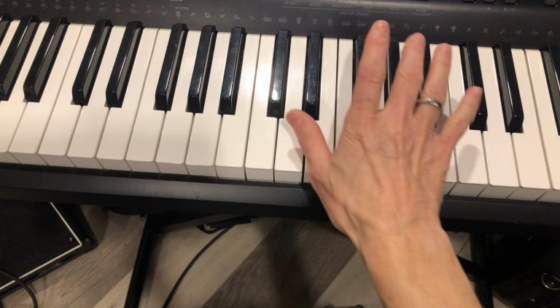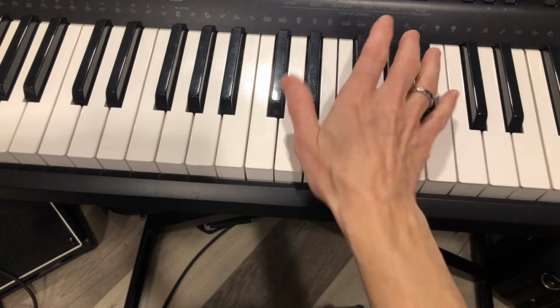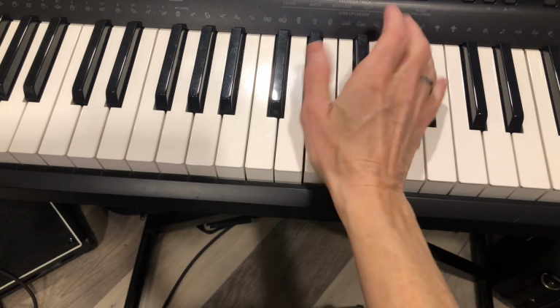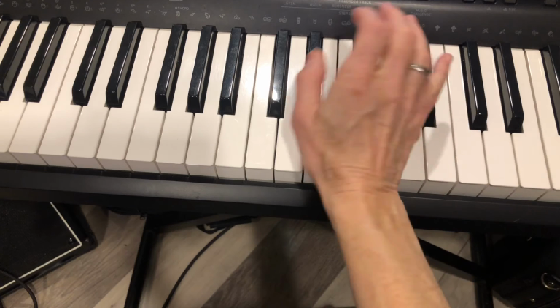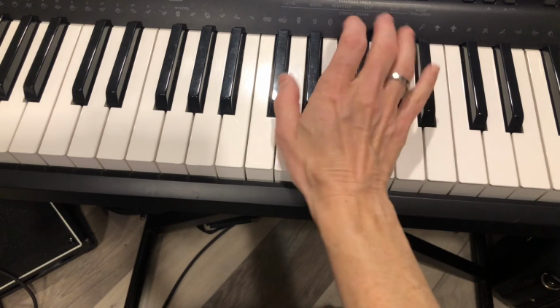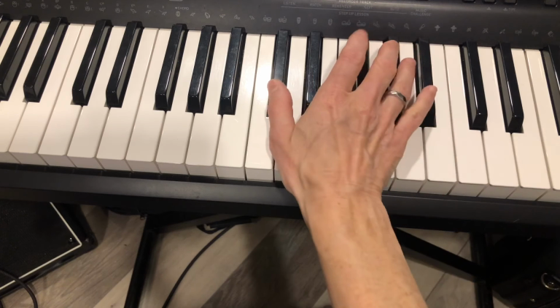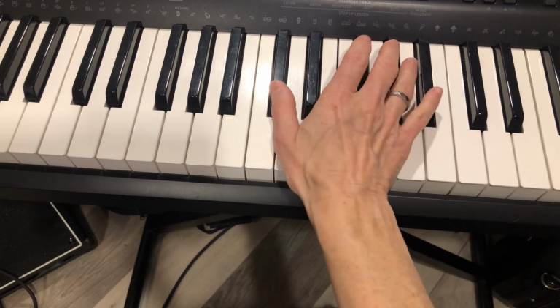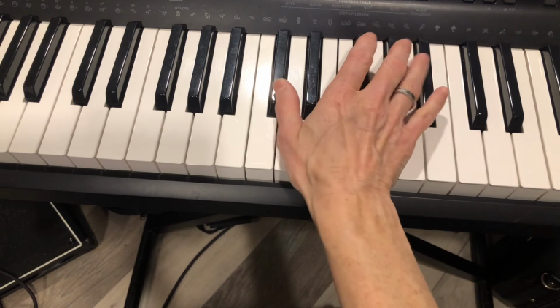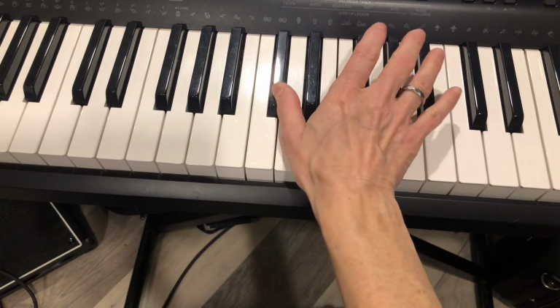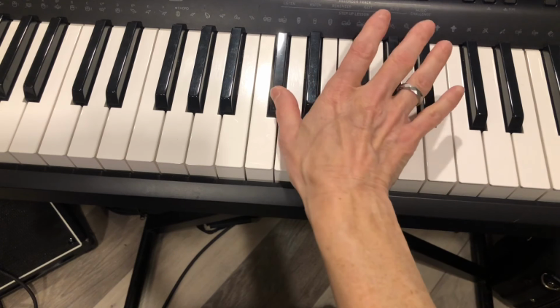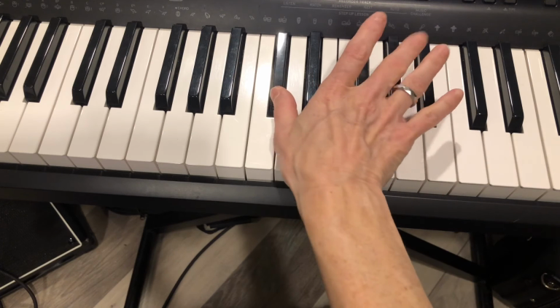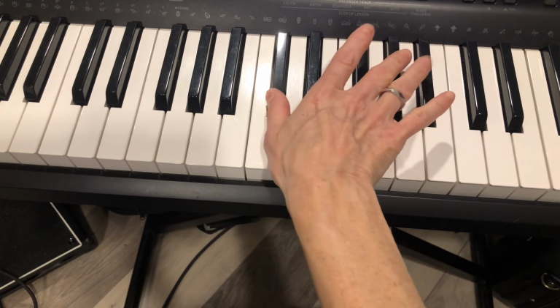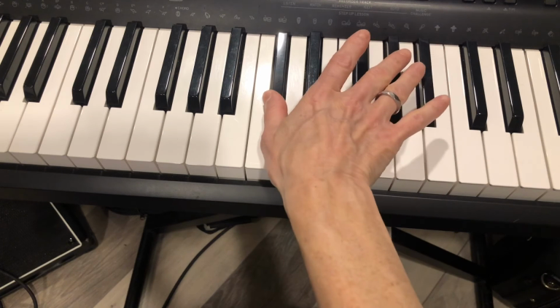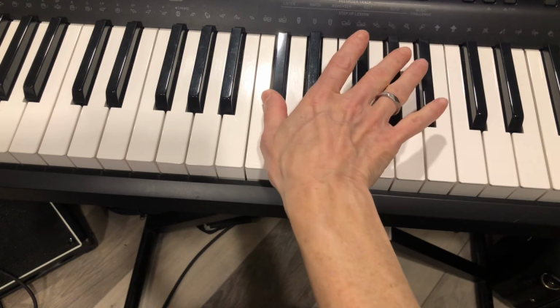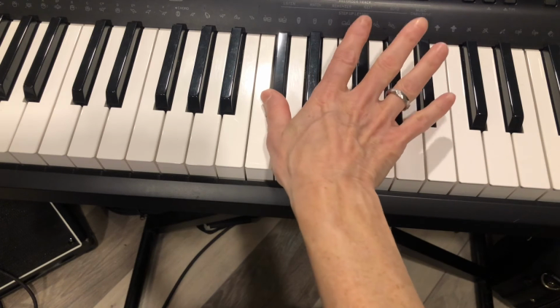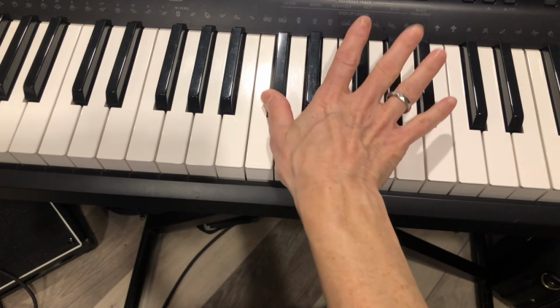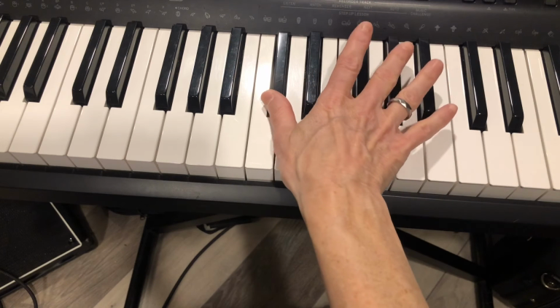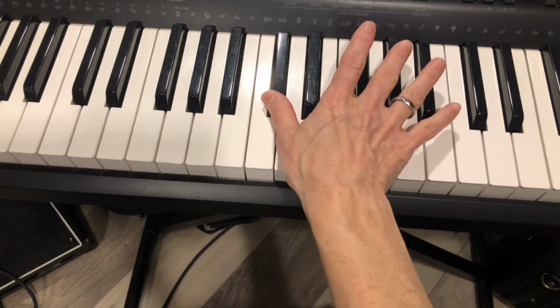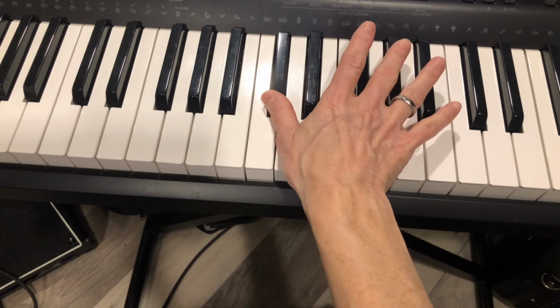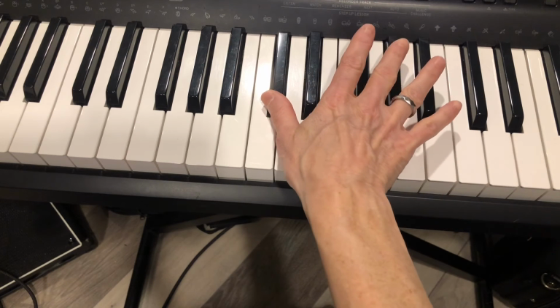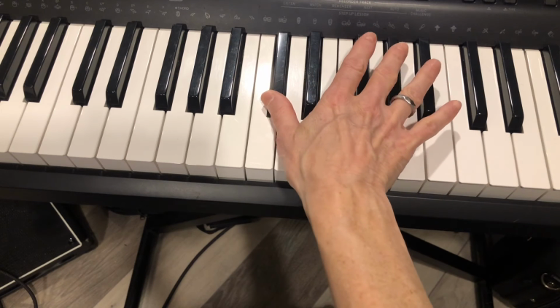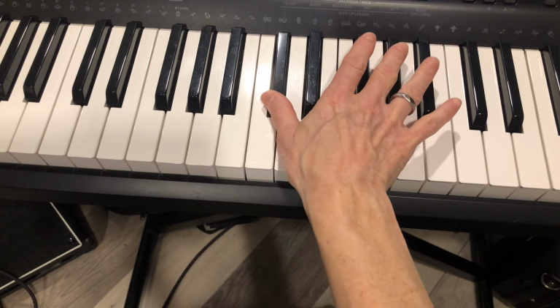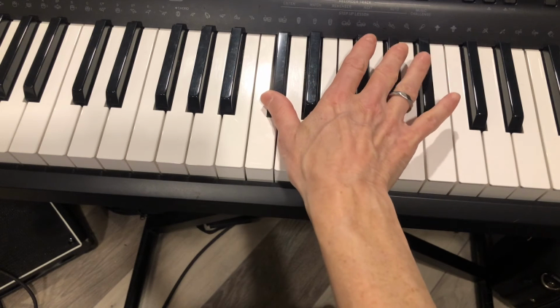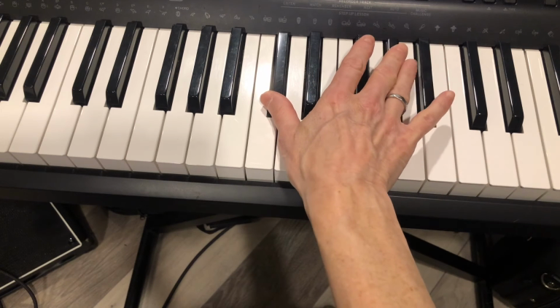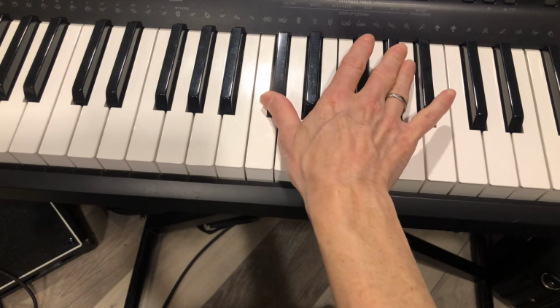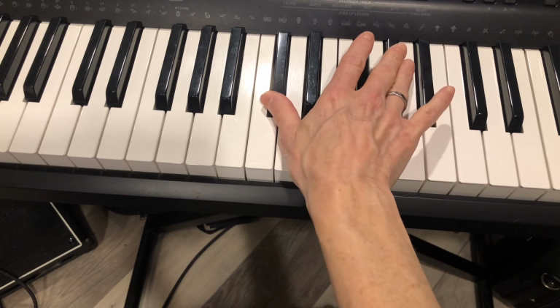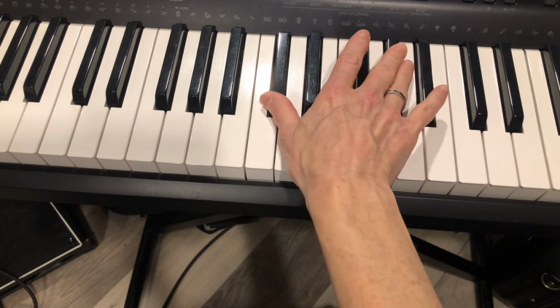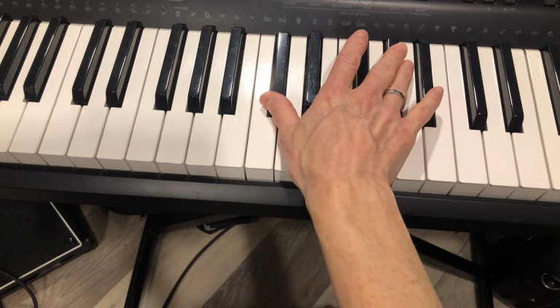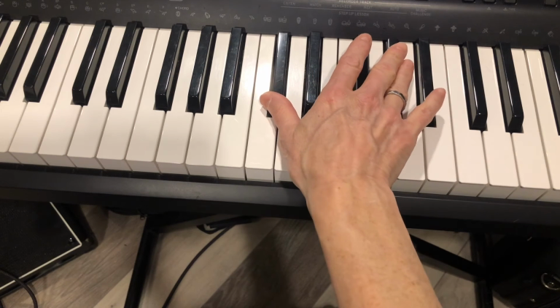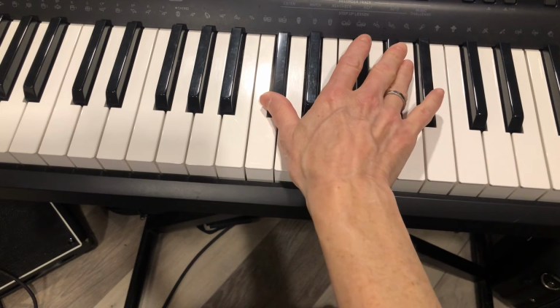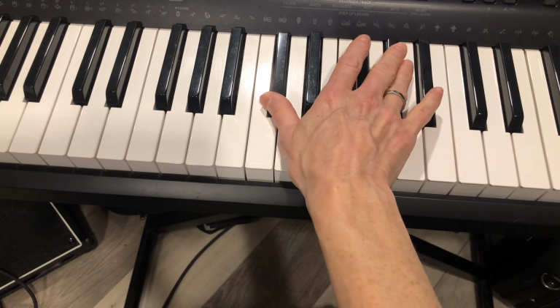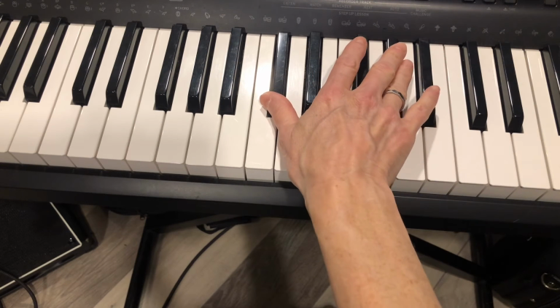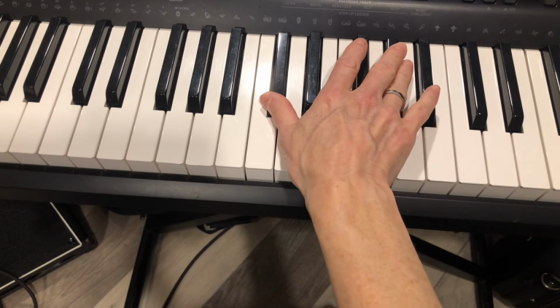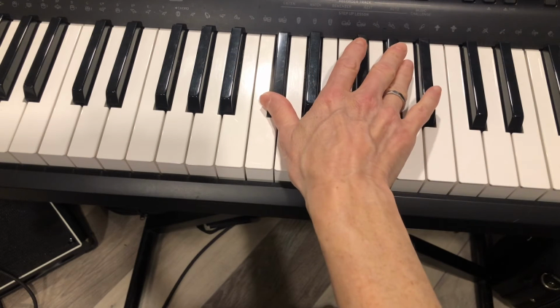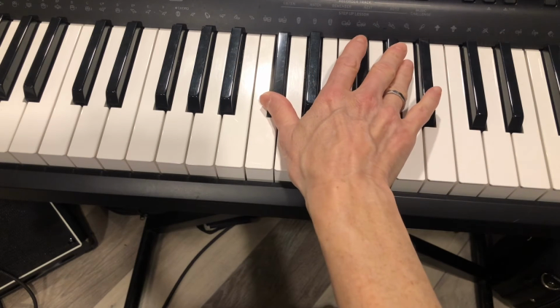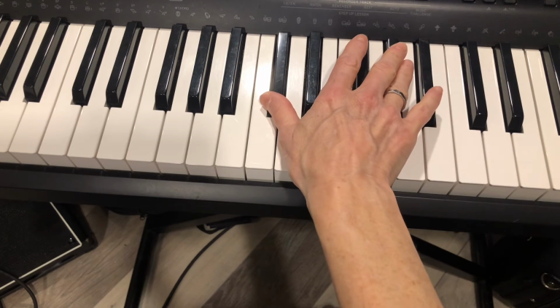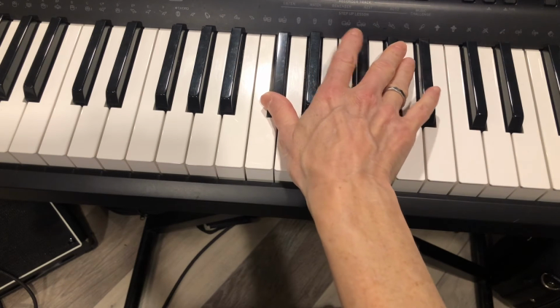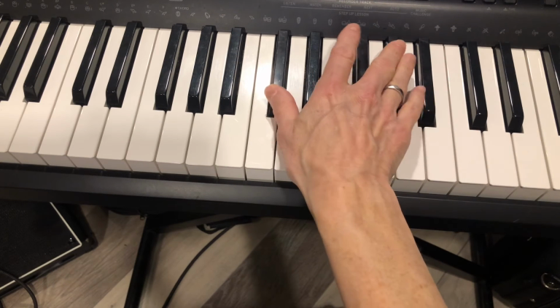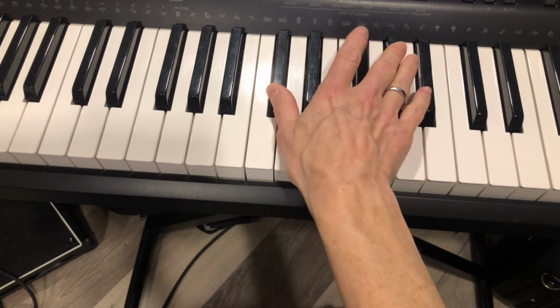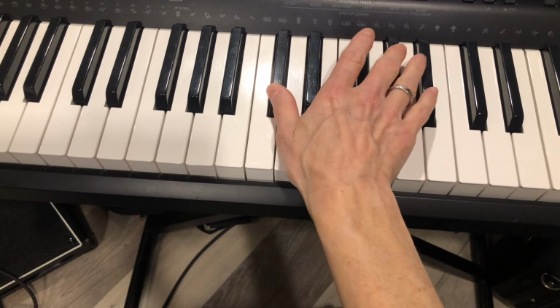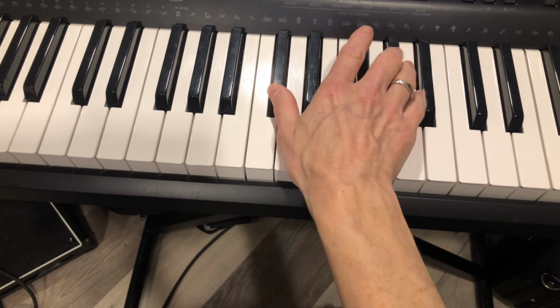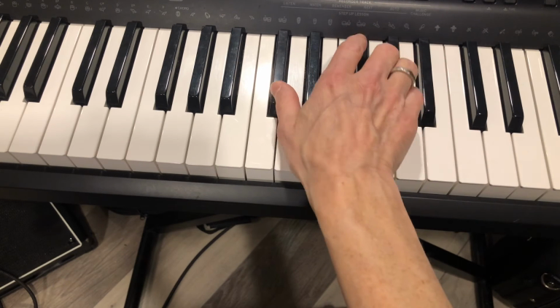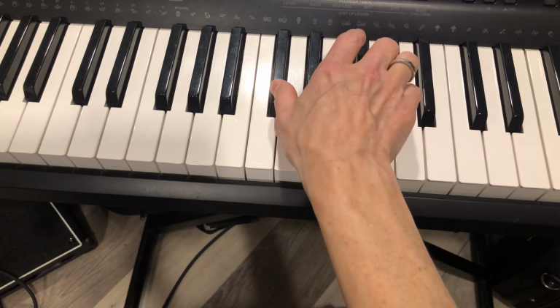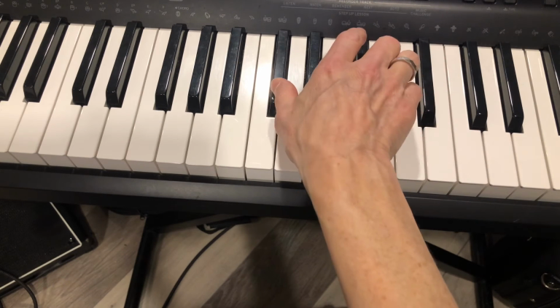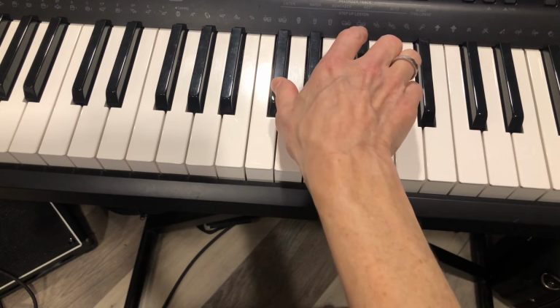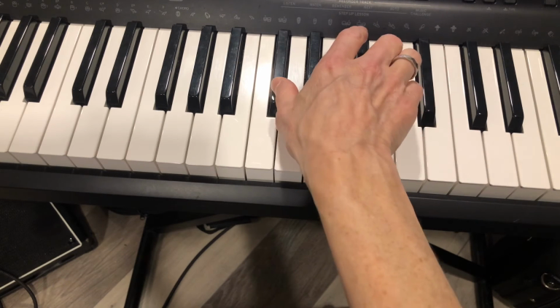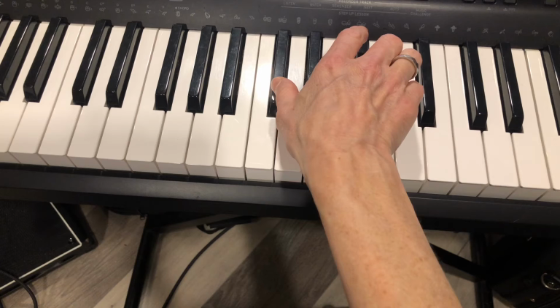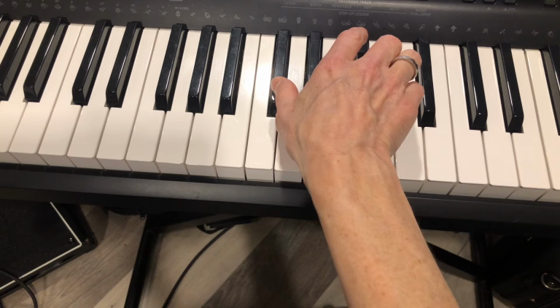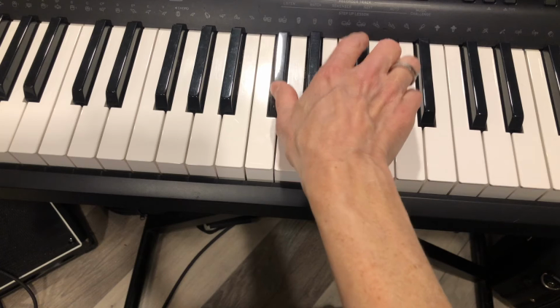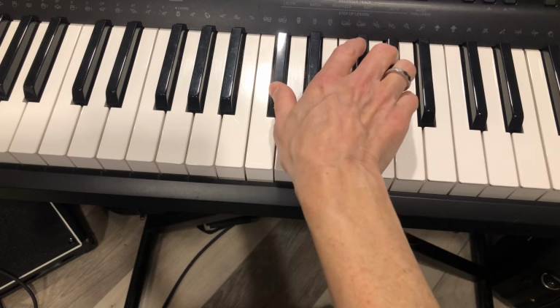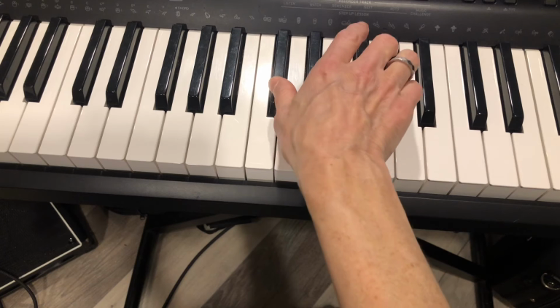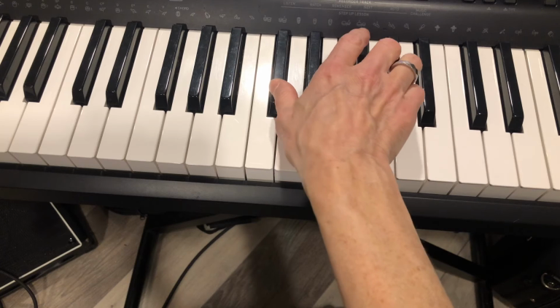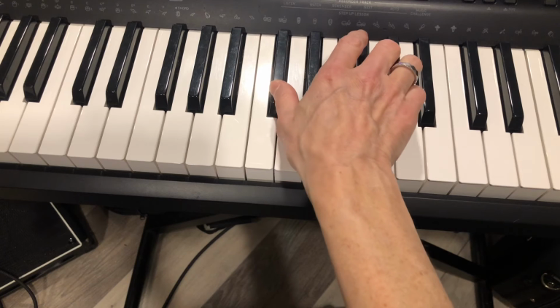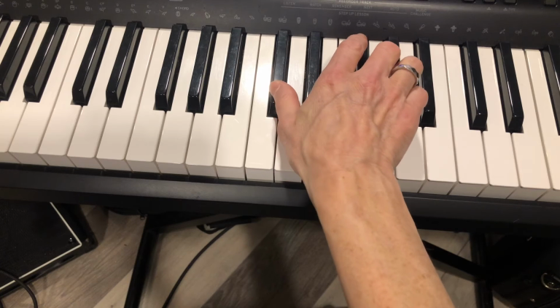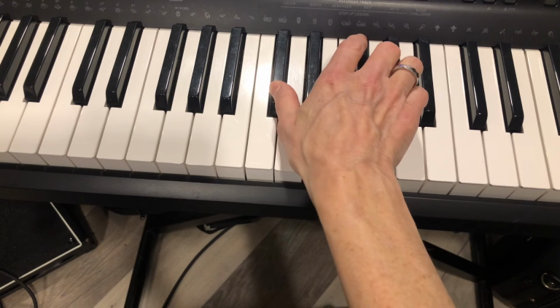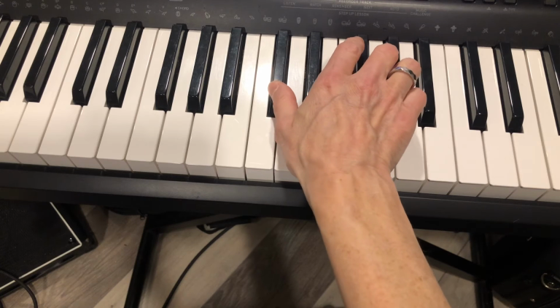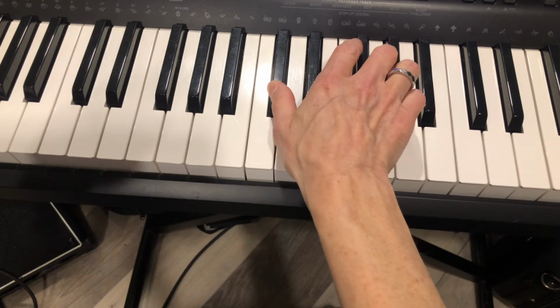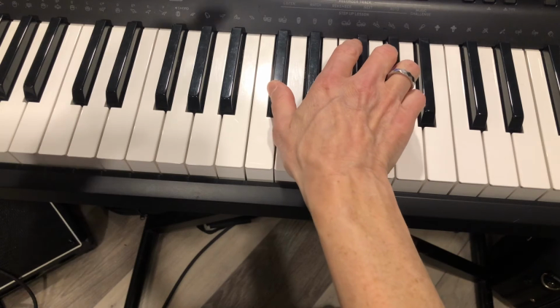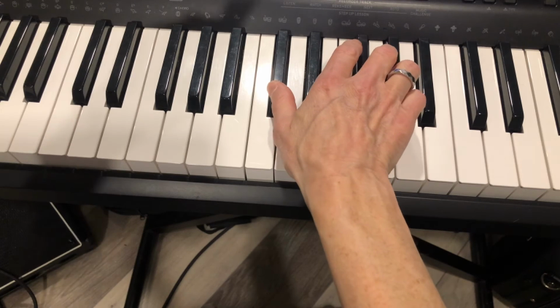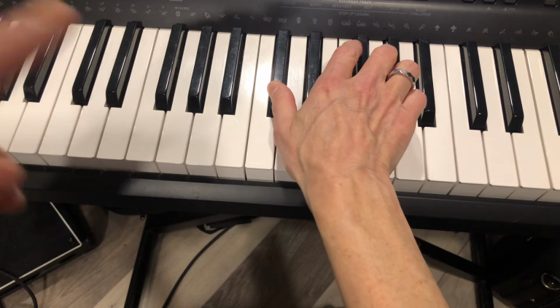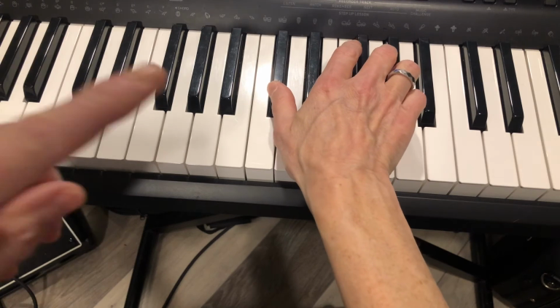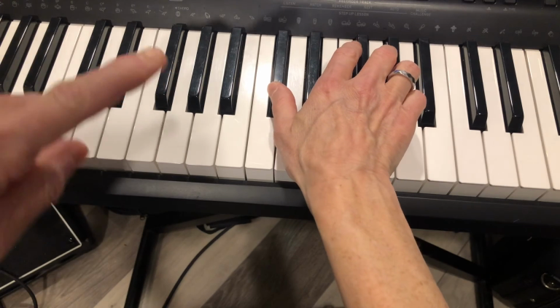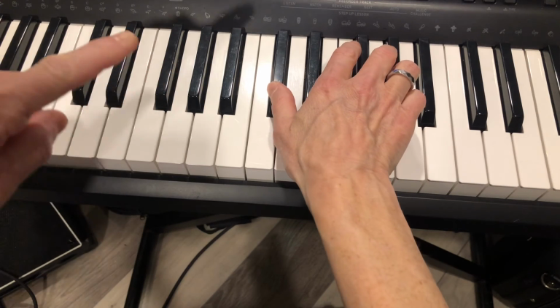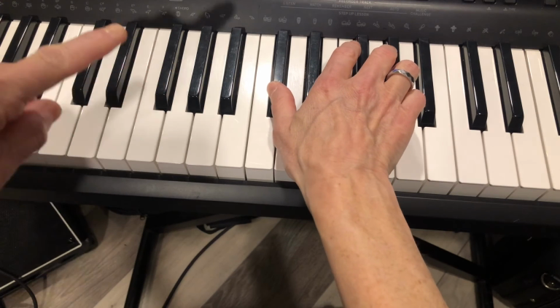So you've got your C-sharp and you've got your G-sharp. You play those two notes and then one octave below.